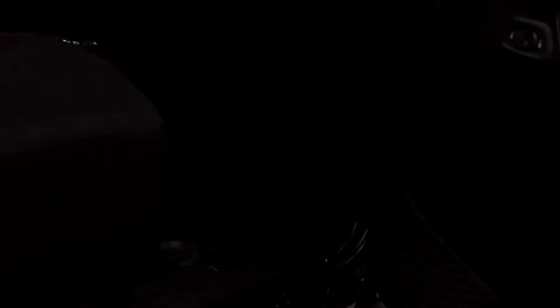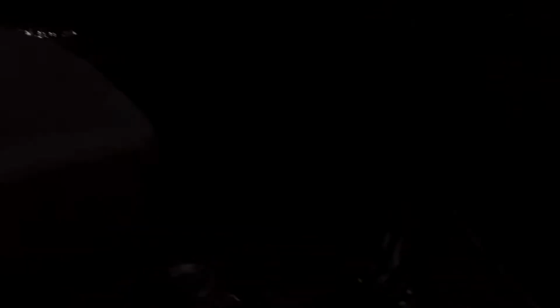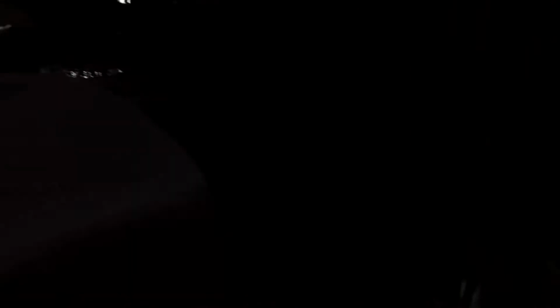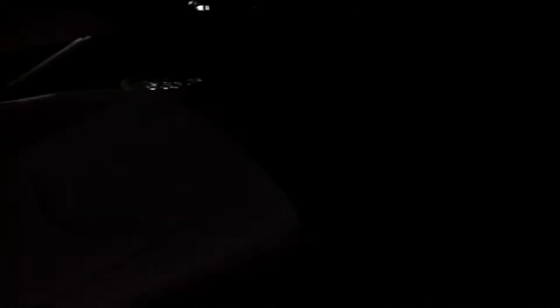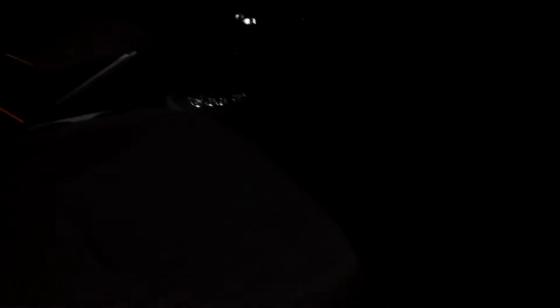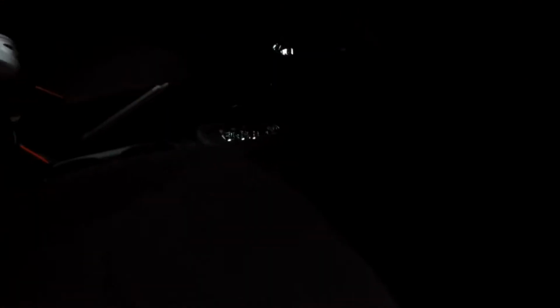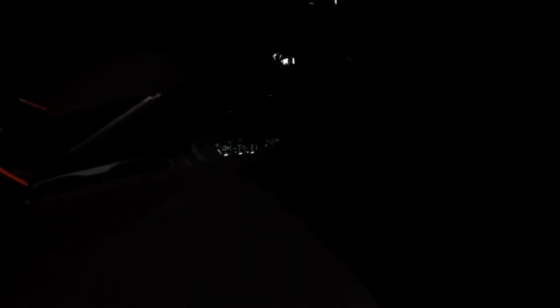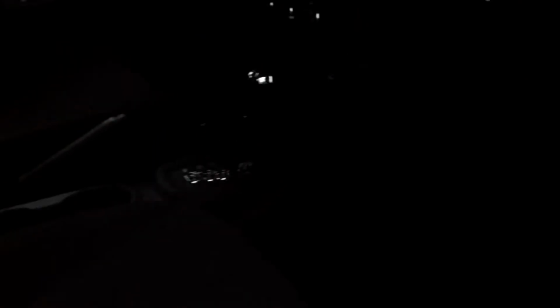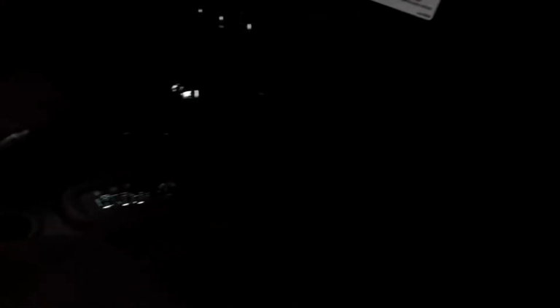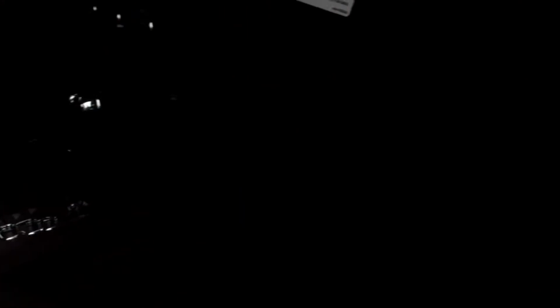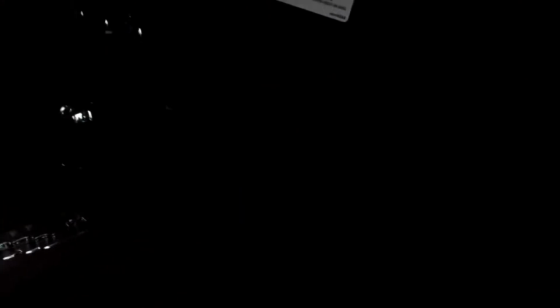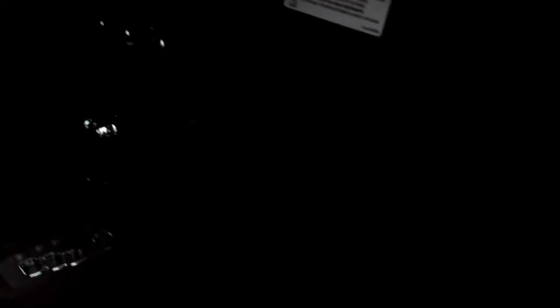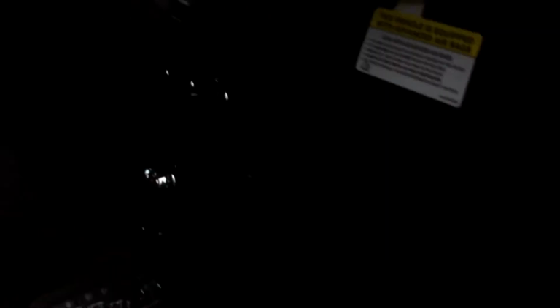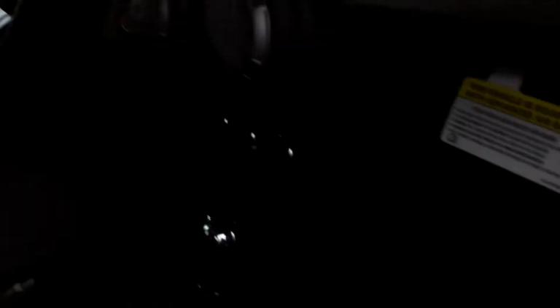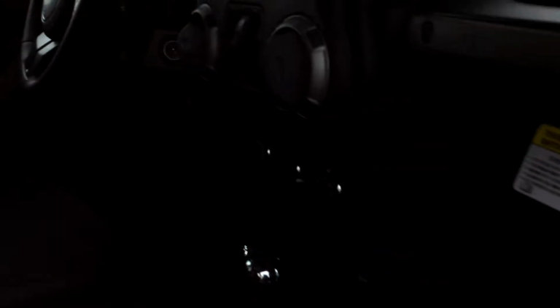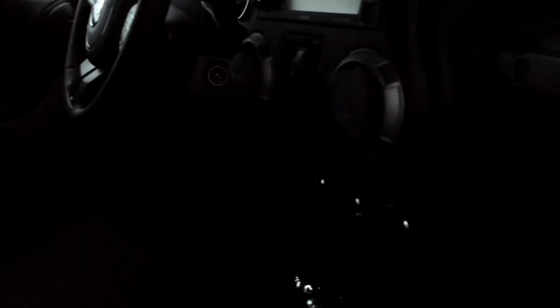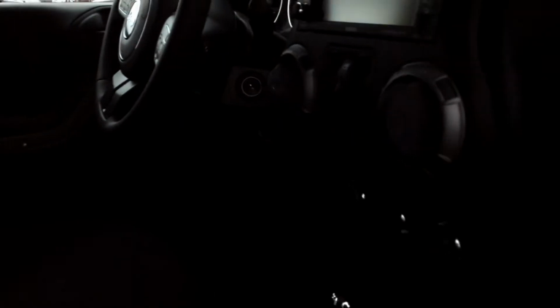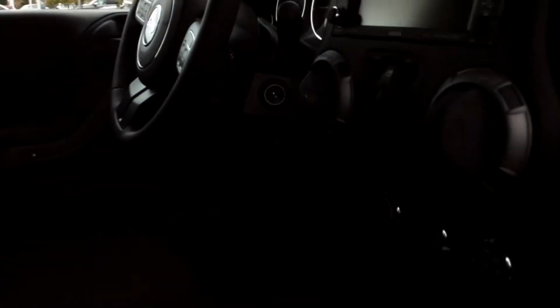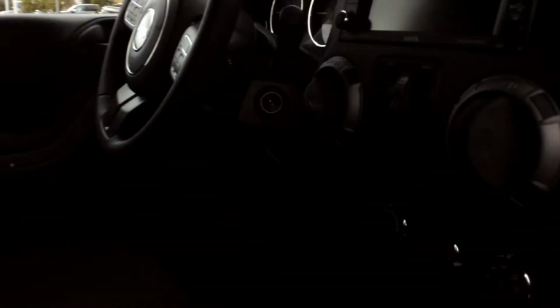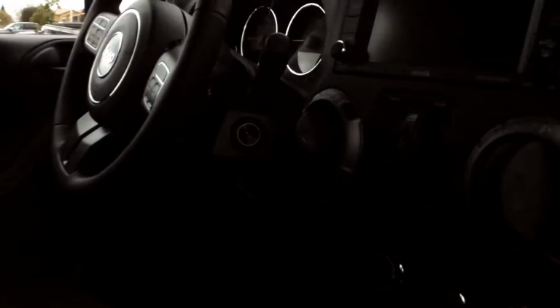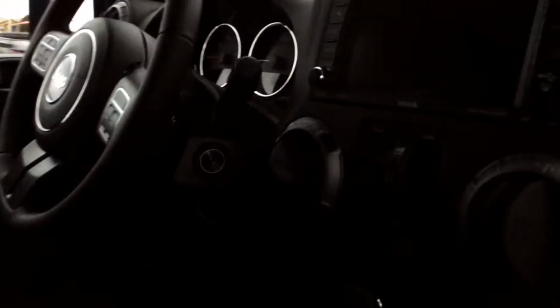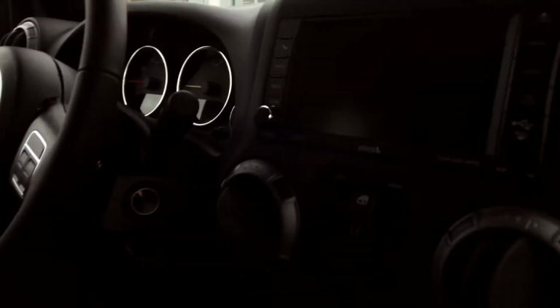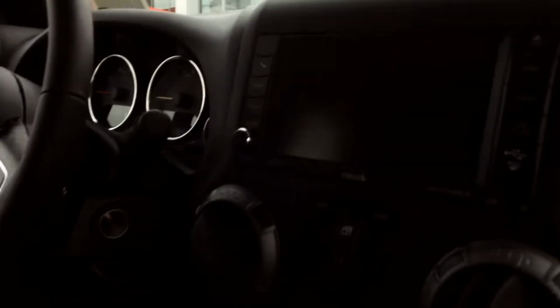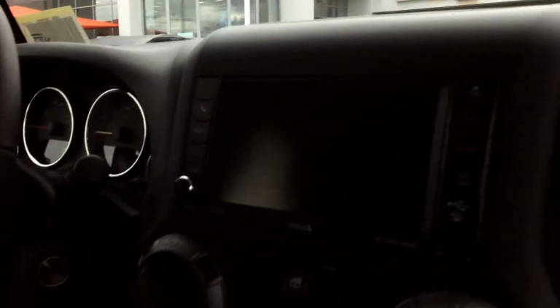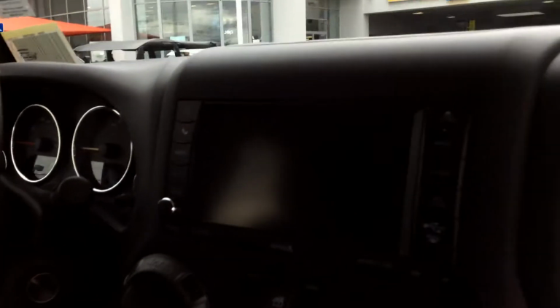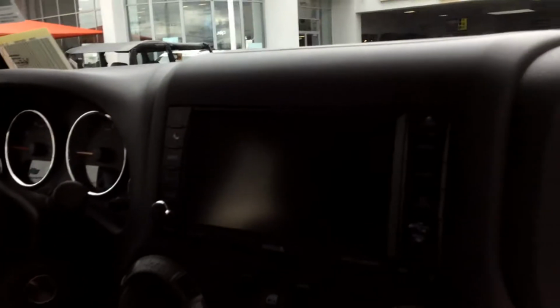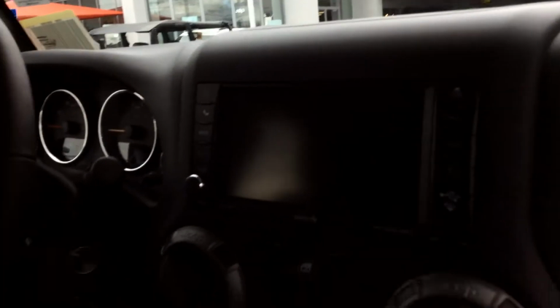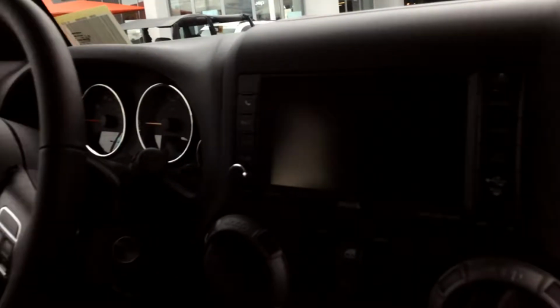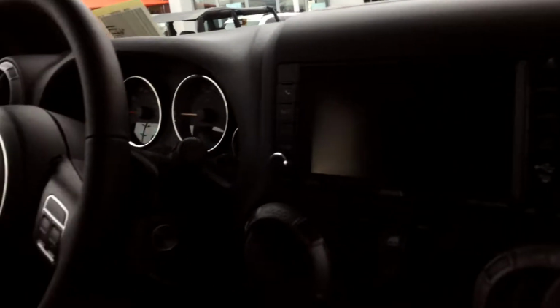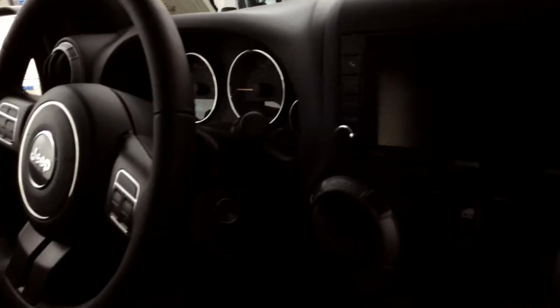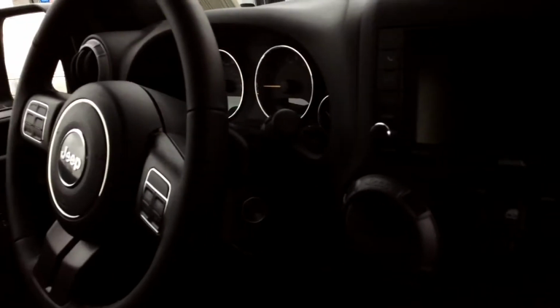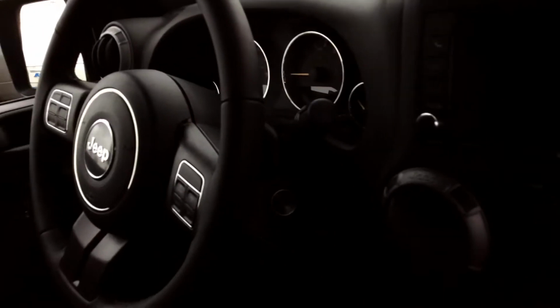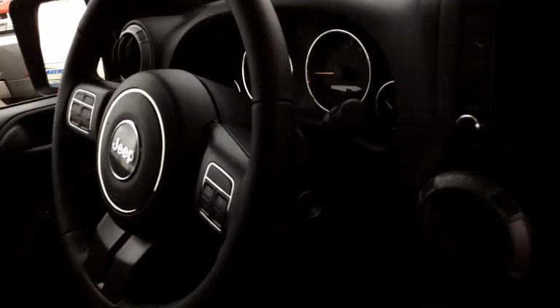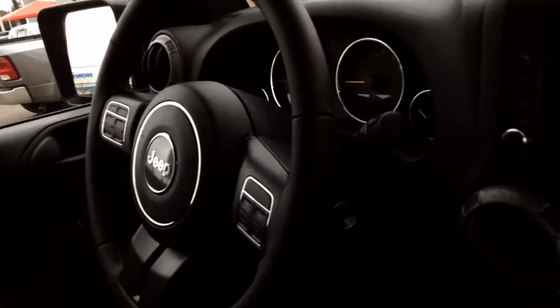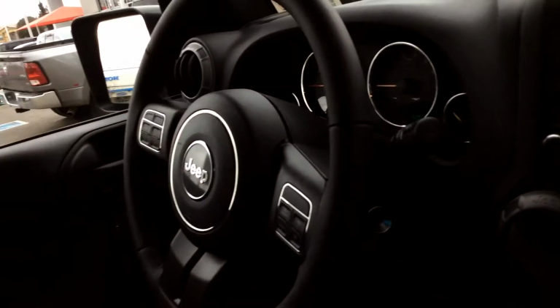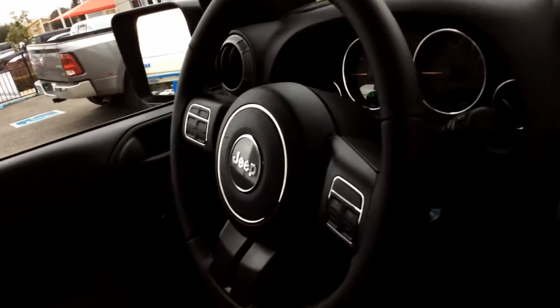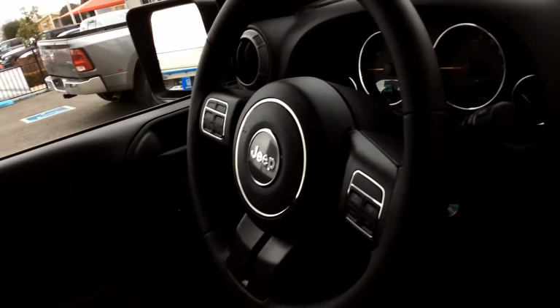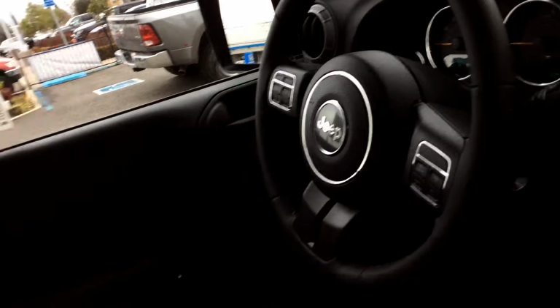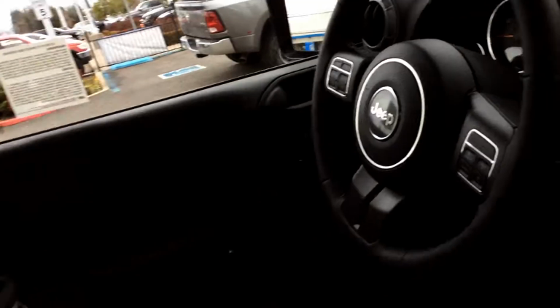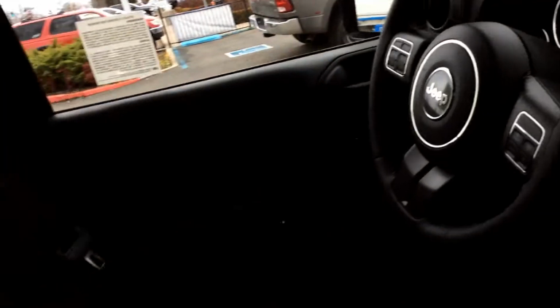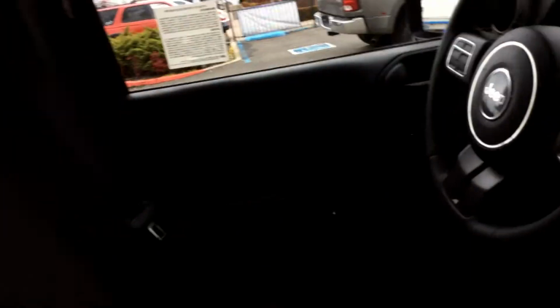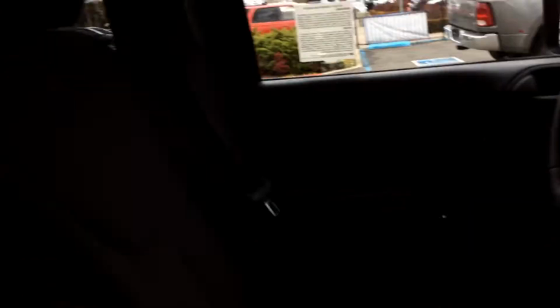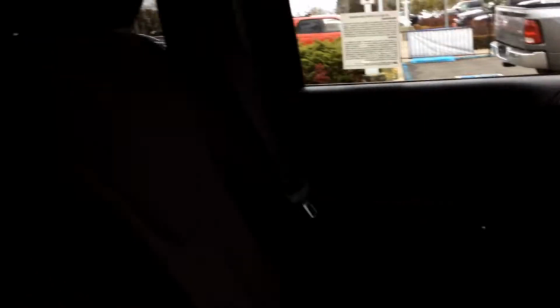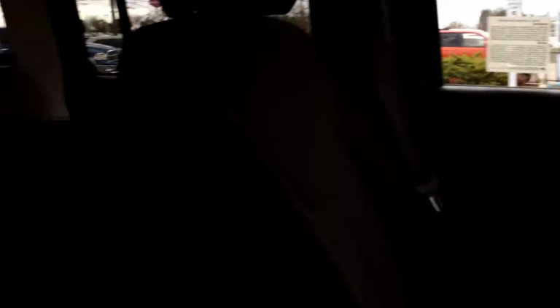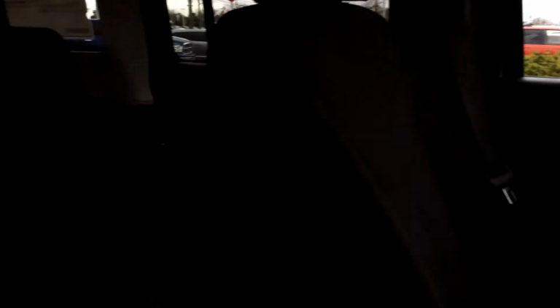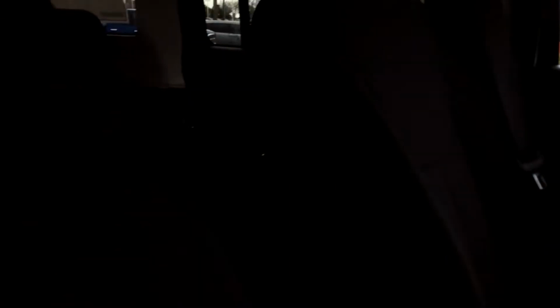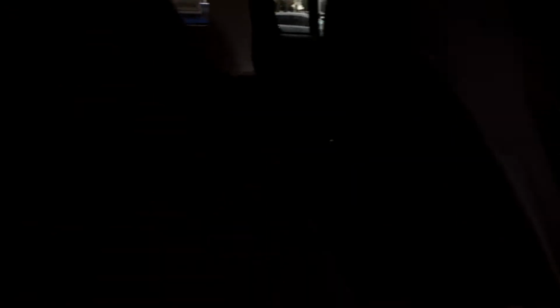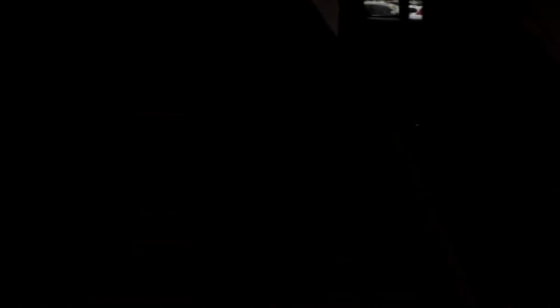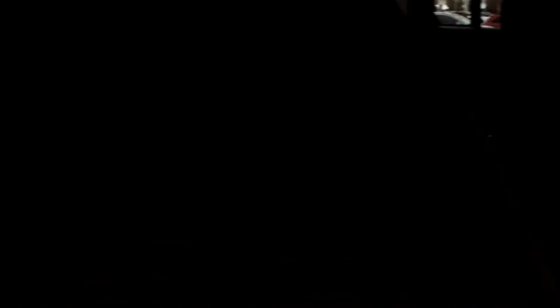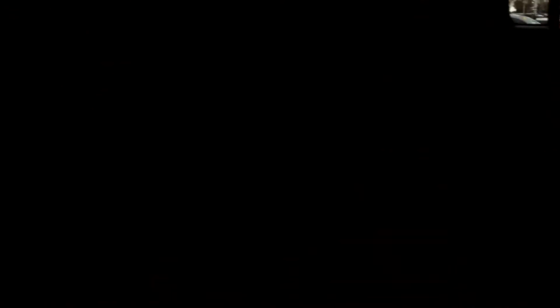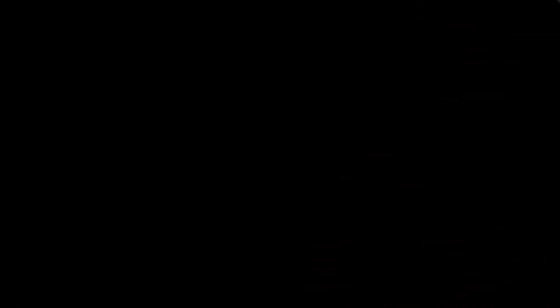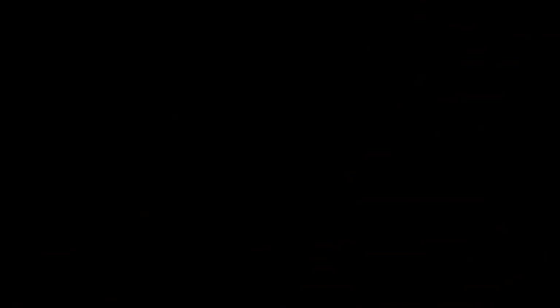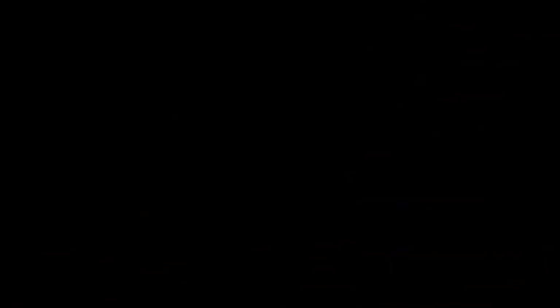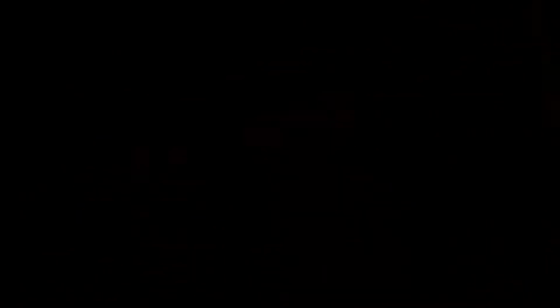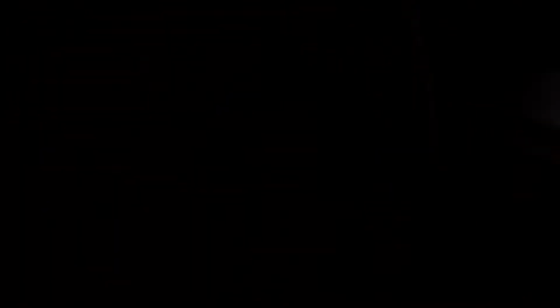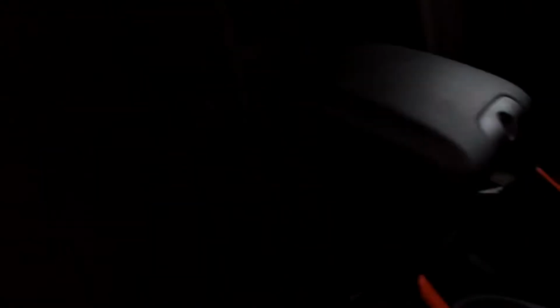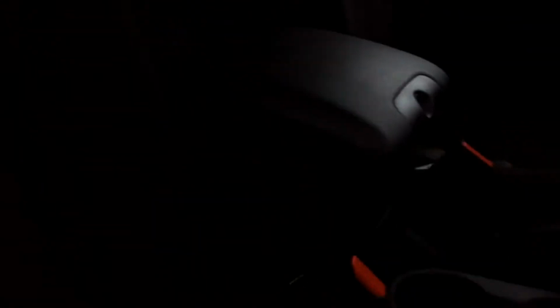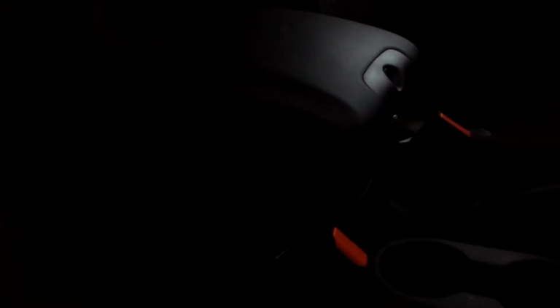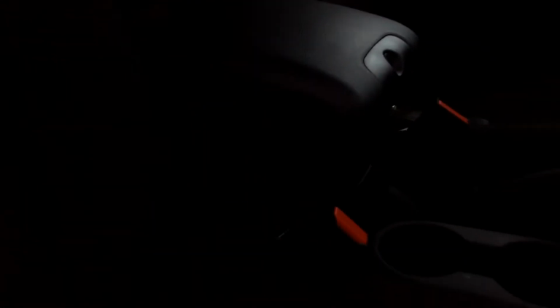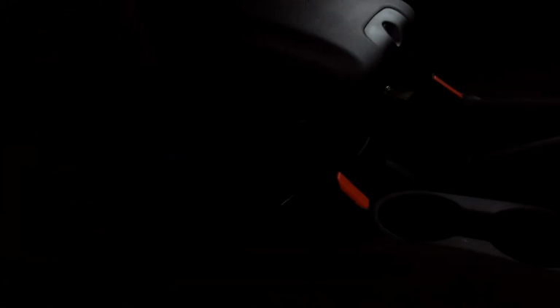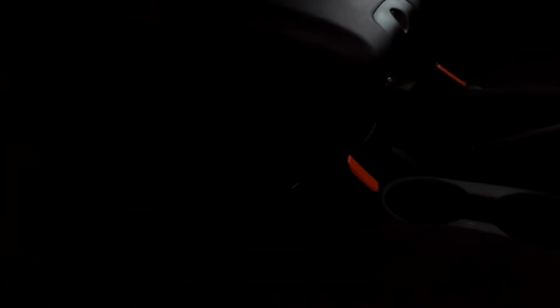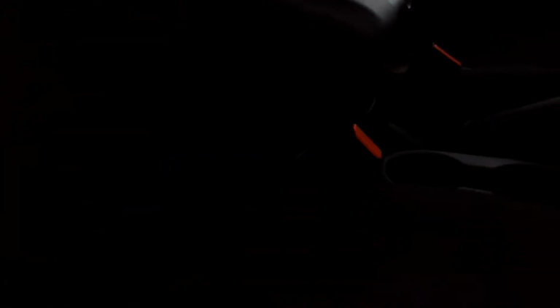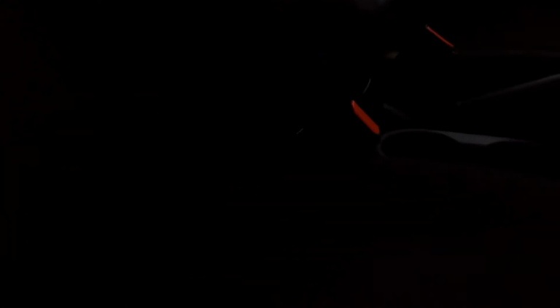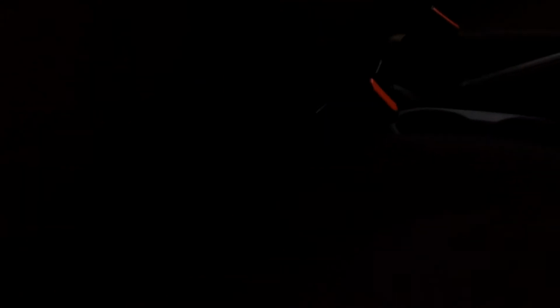Take a look on the inside — extremely spacious. You have black interior cloth seats.